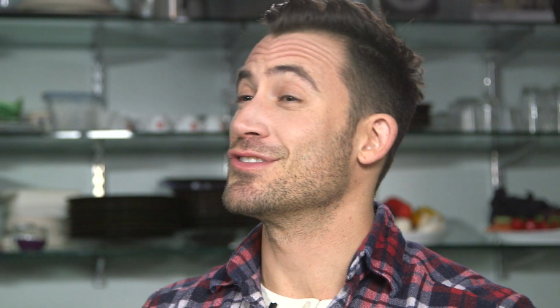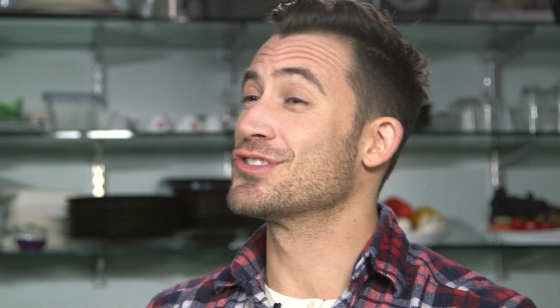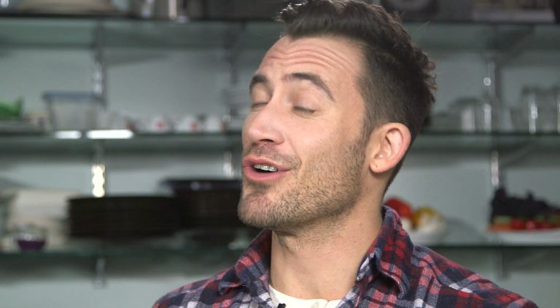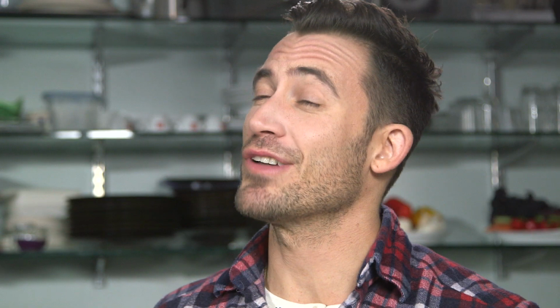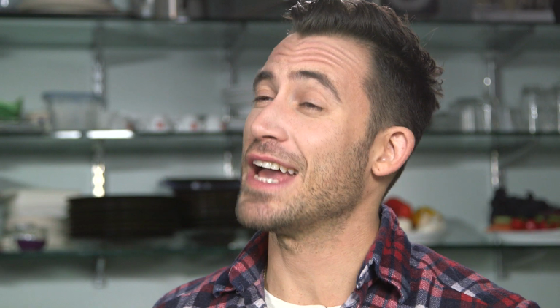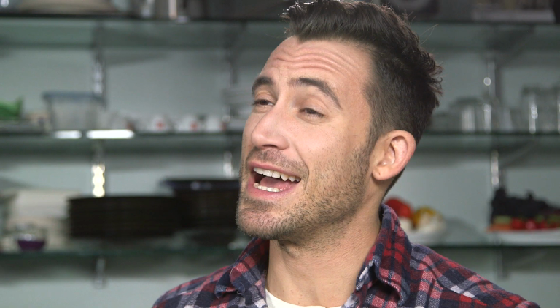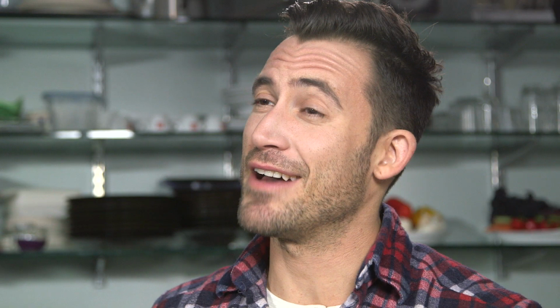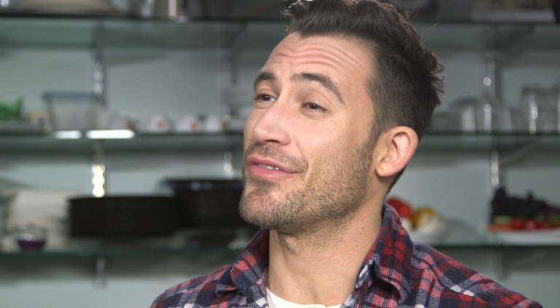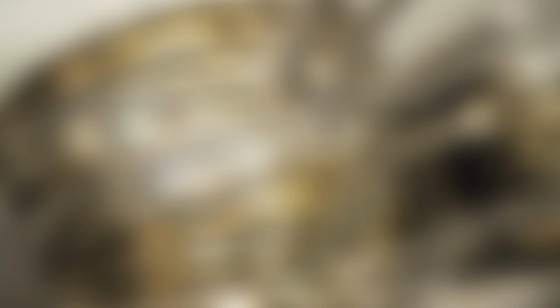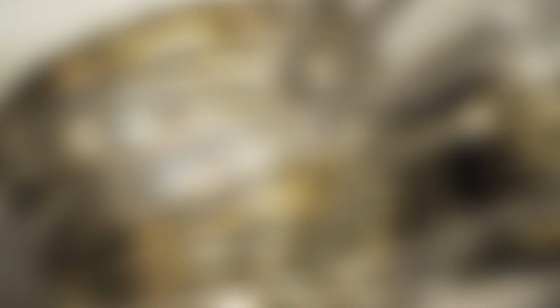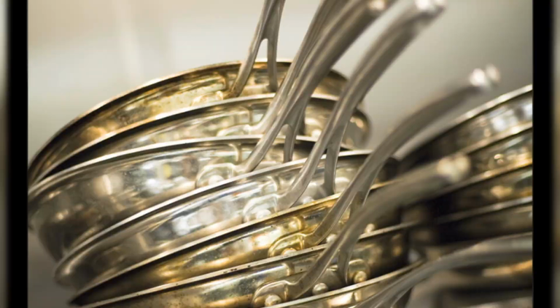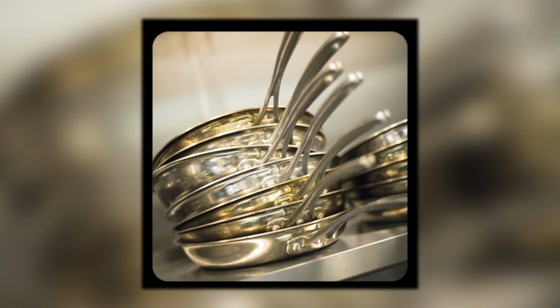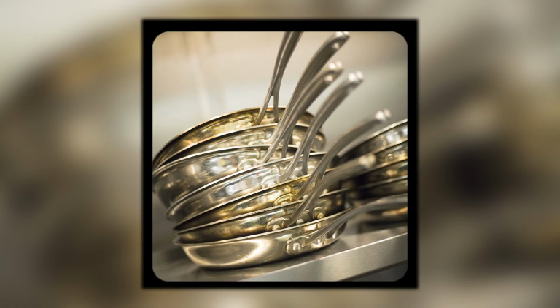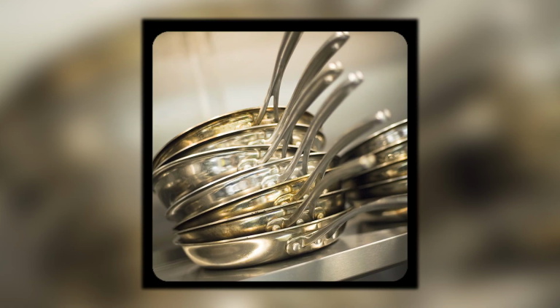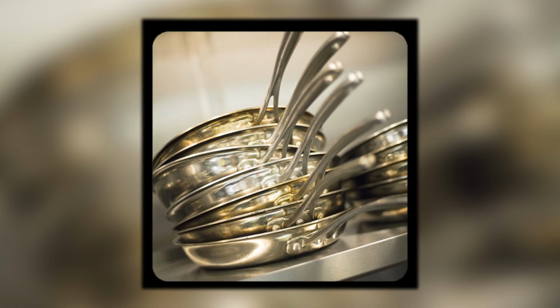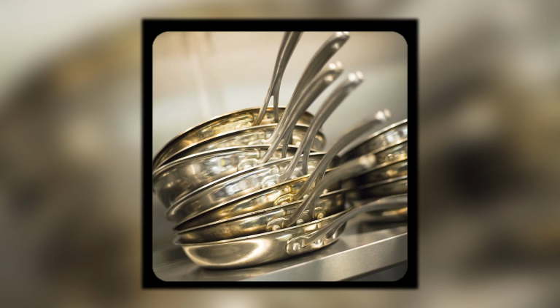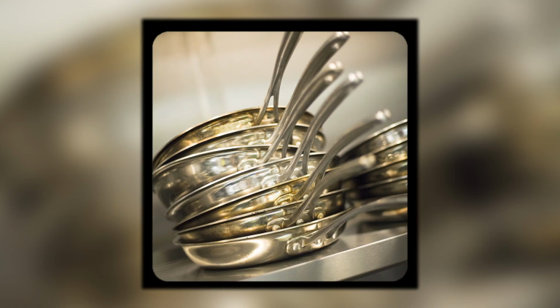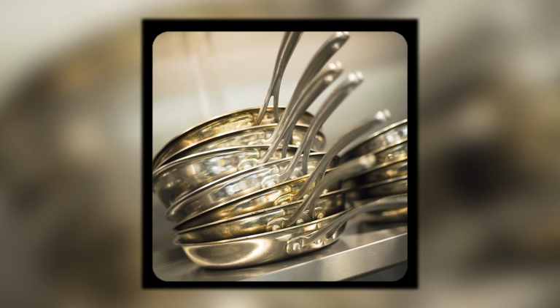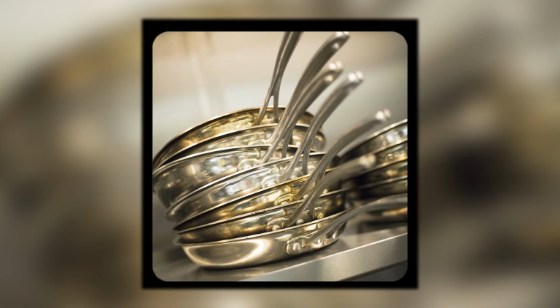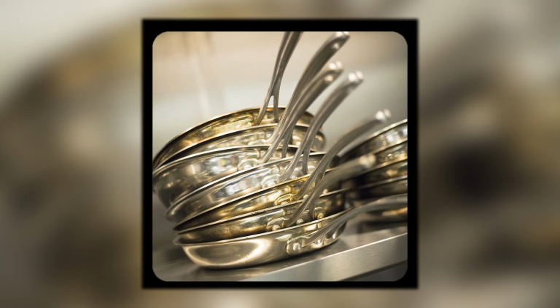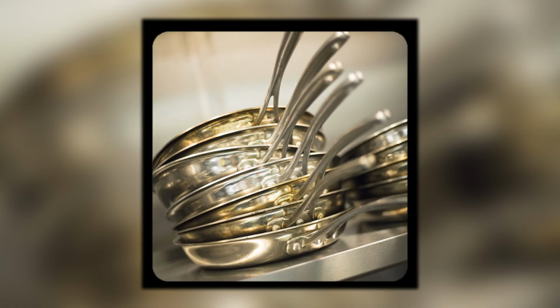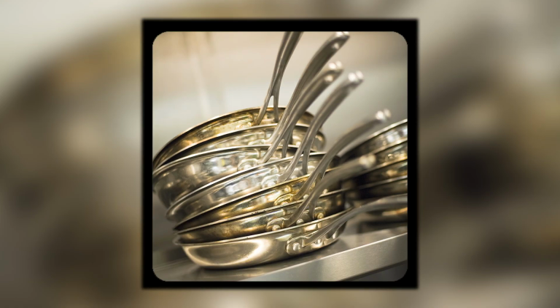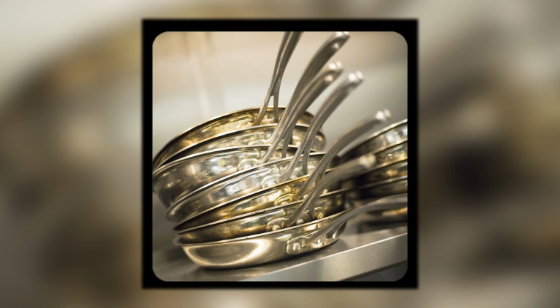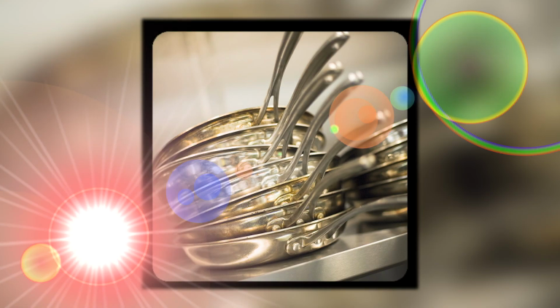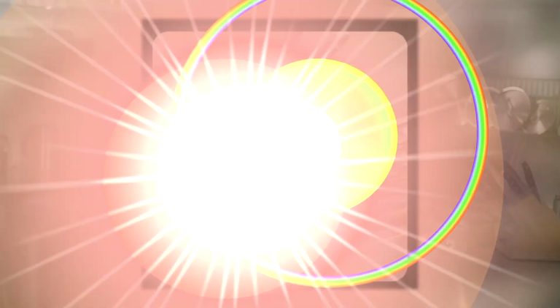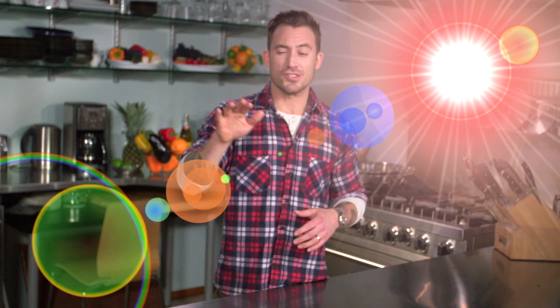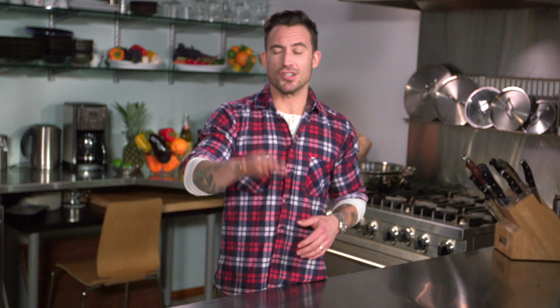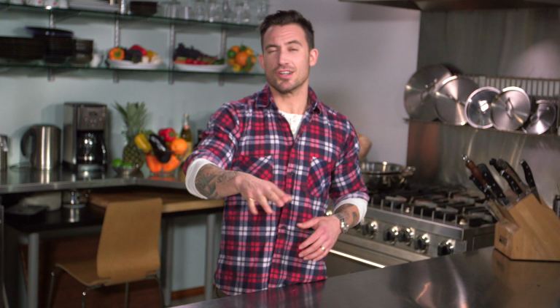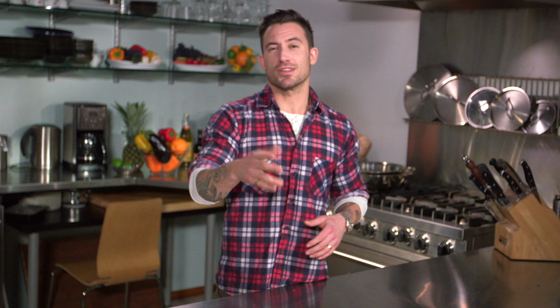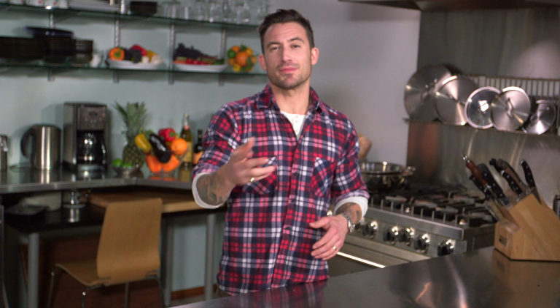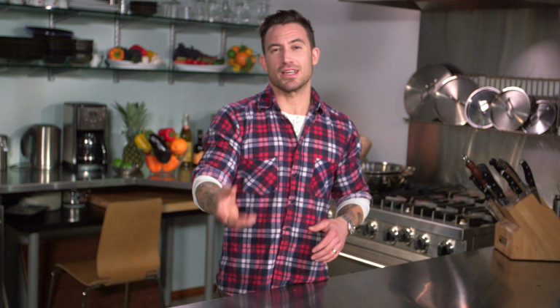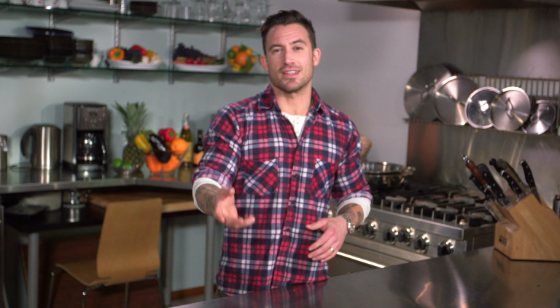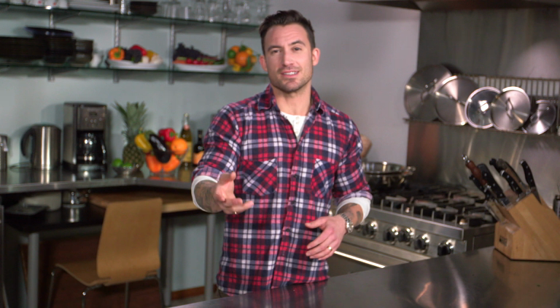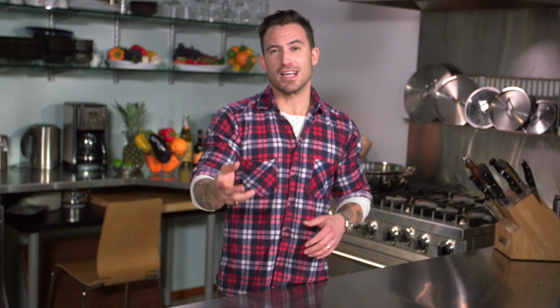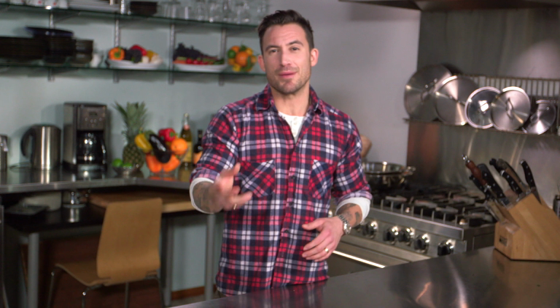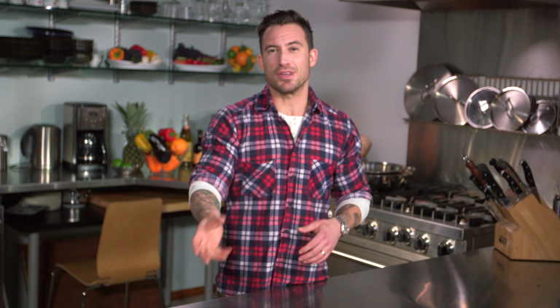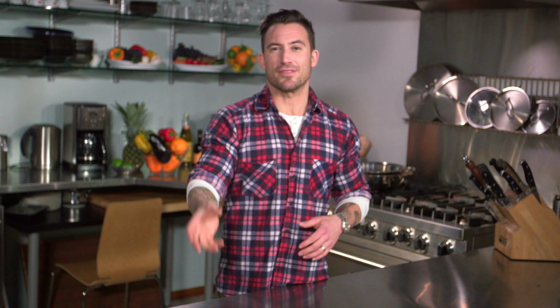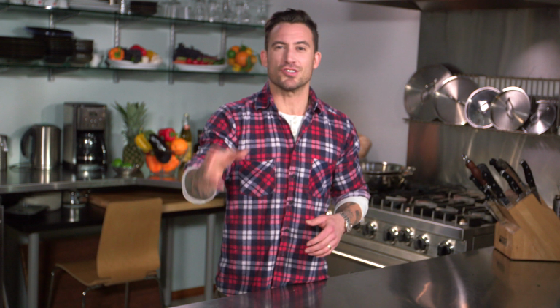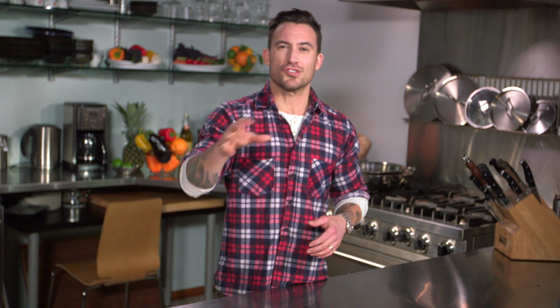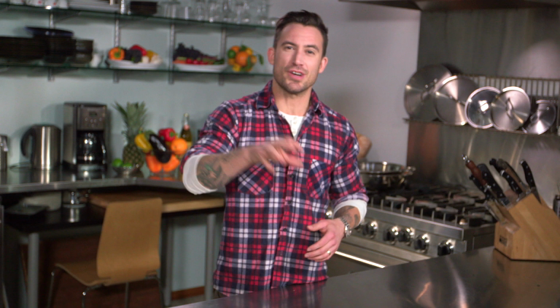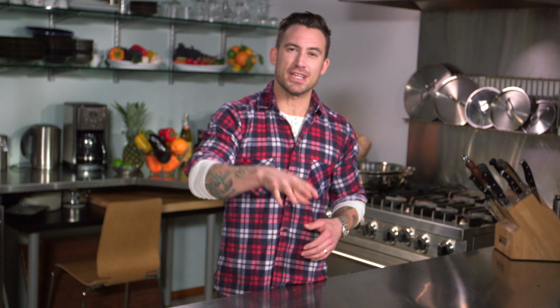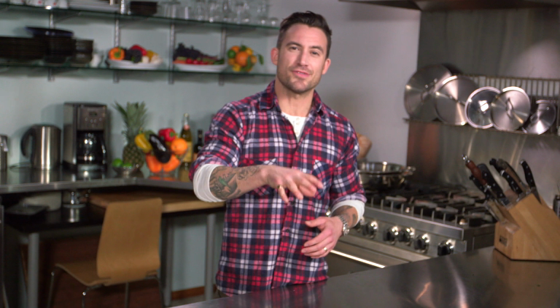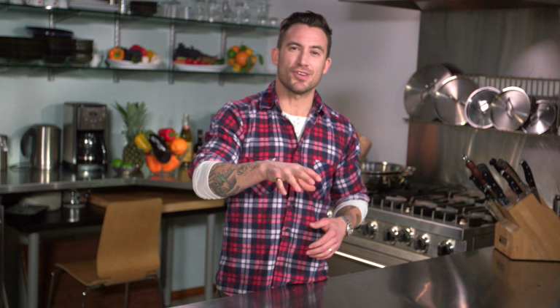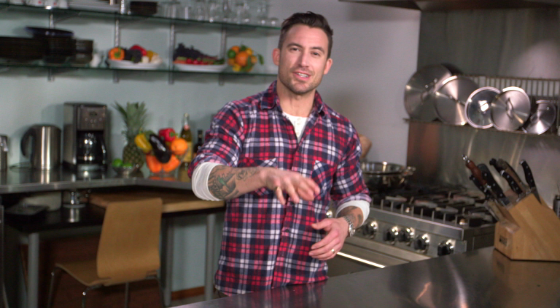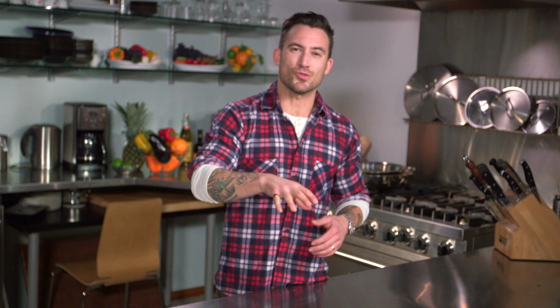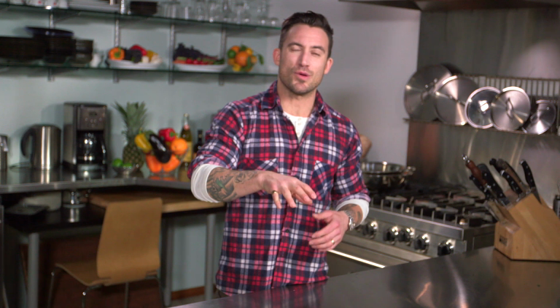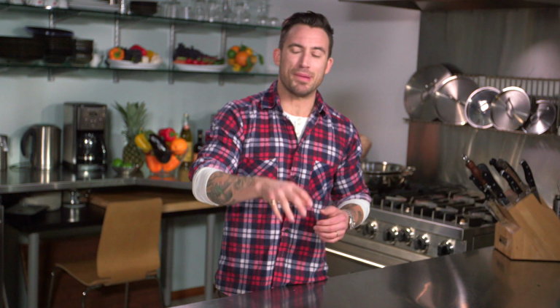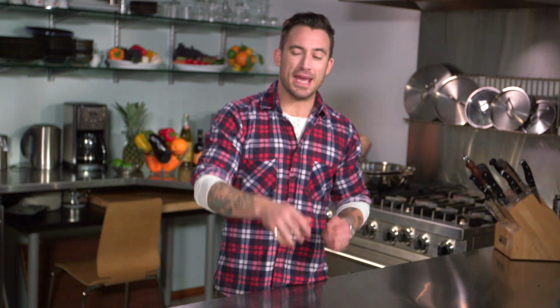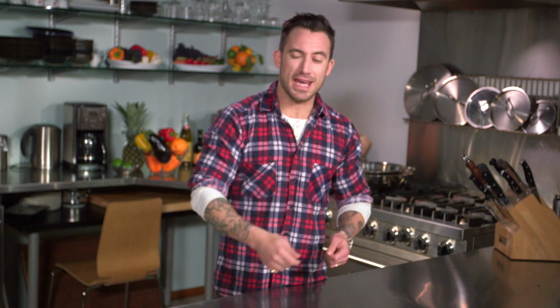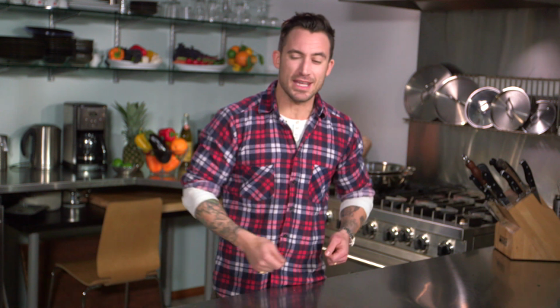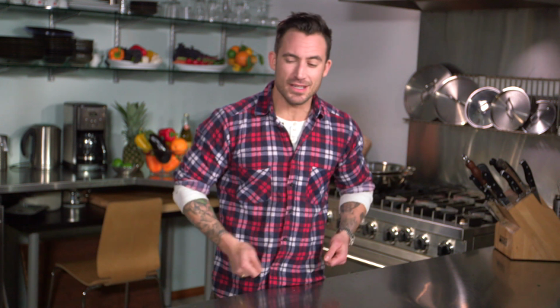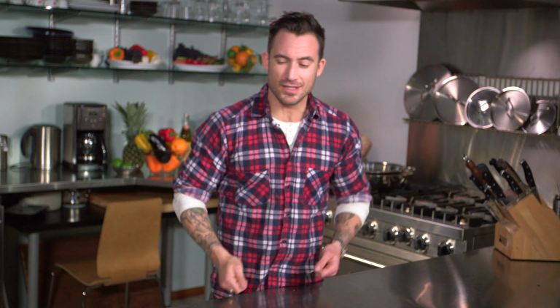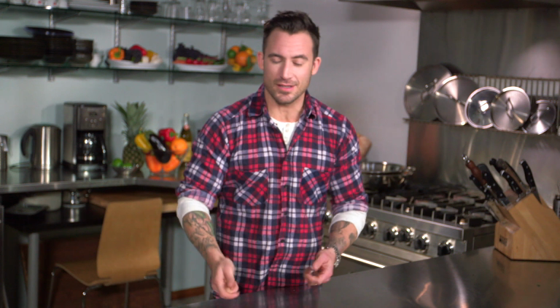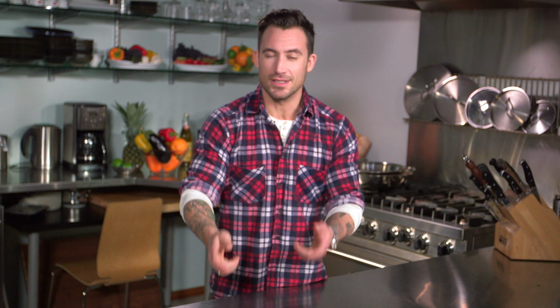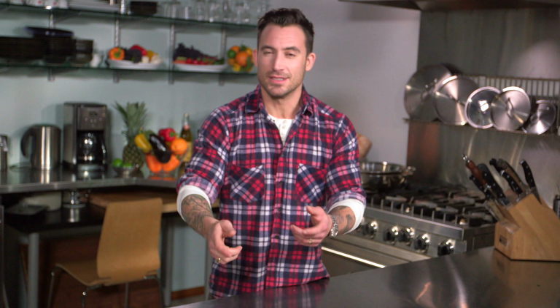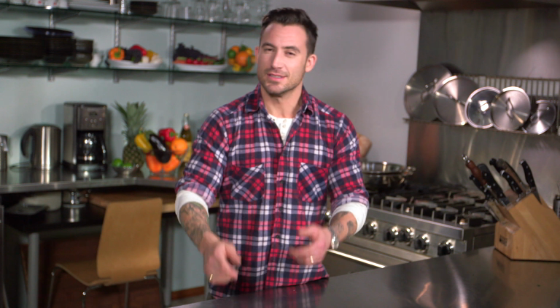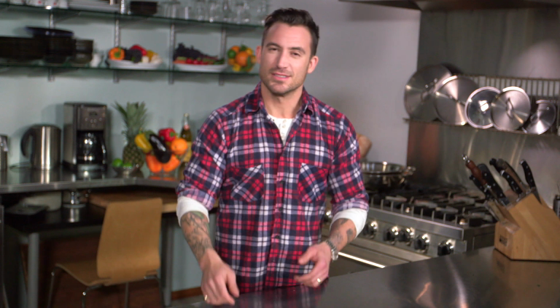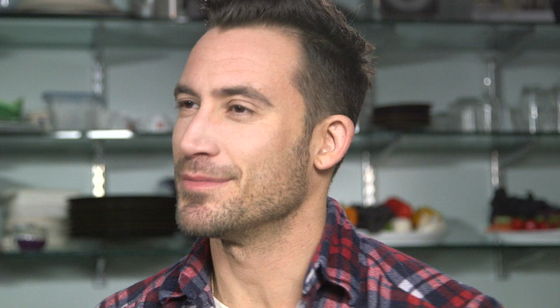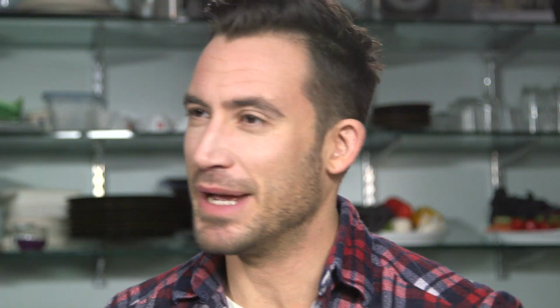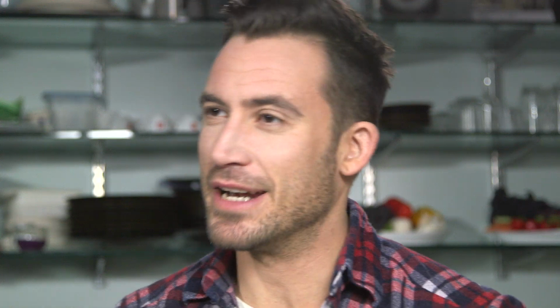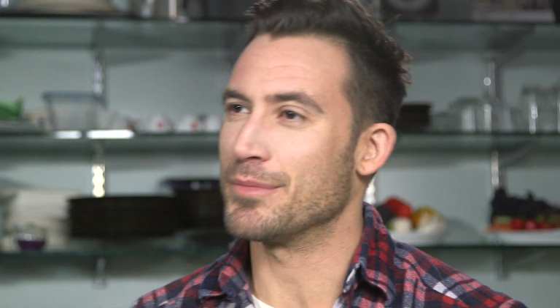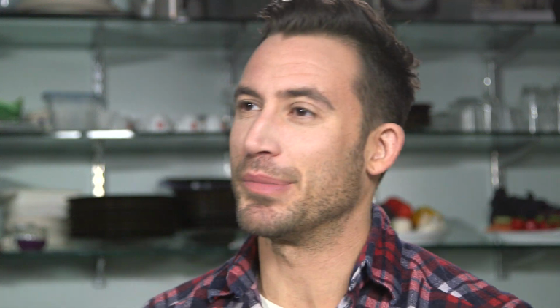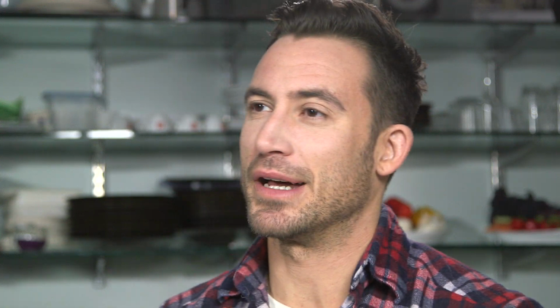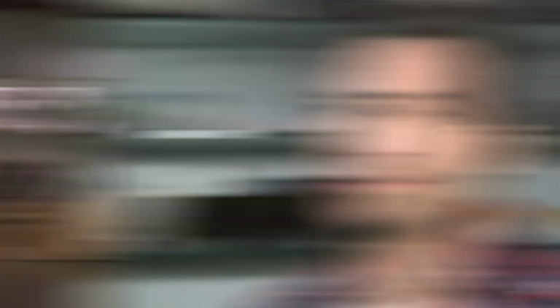If you don't have a stainless steel pan that can go in the oven and you start something on the top, you have to transfer it into another pan — pain in the butt.